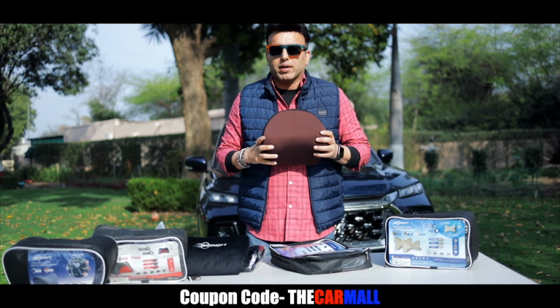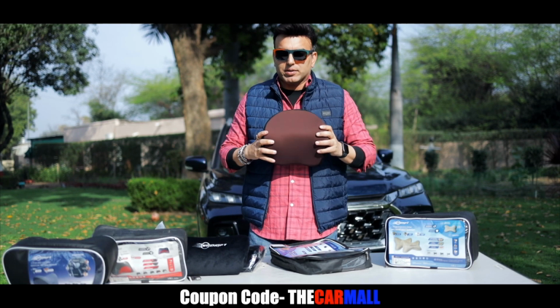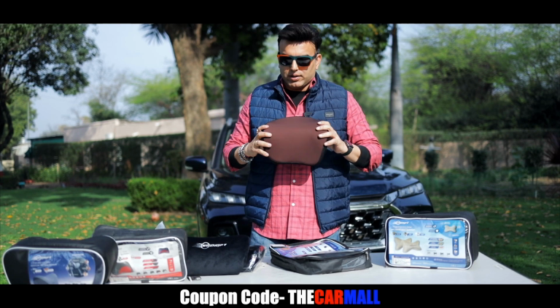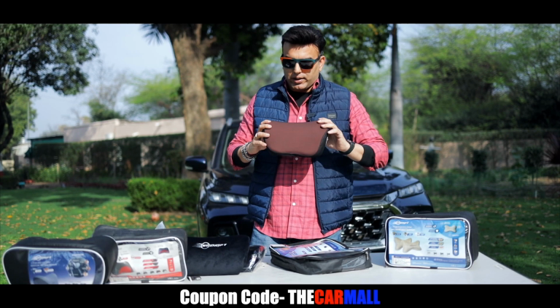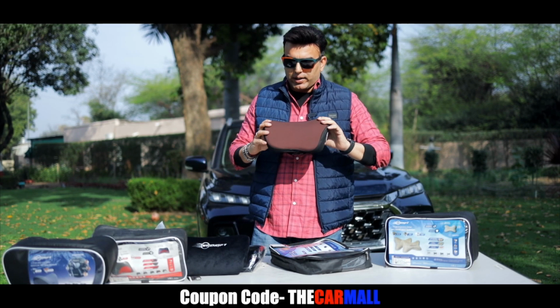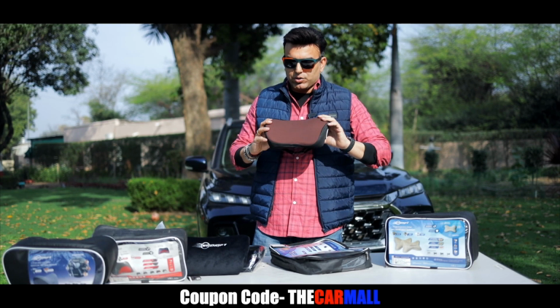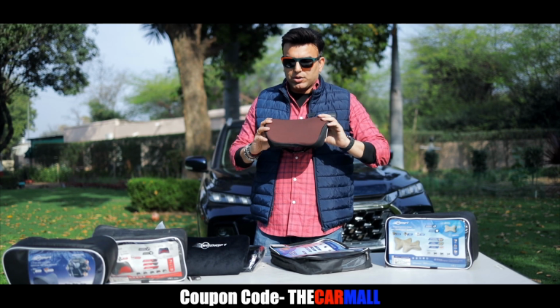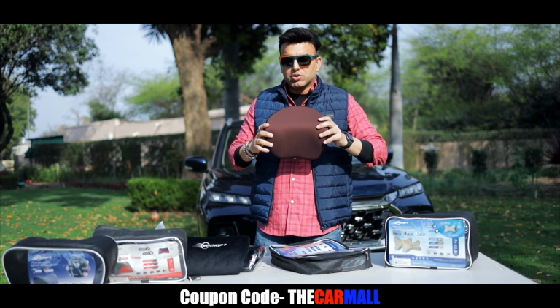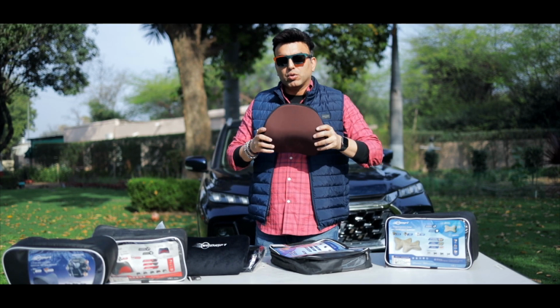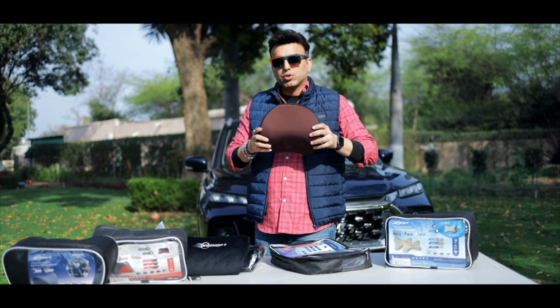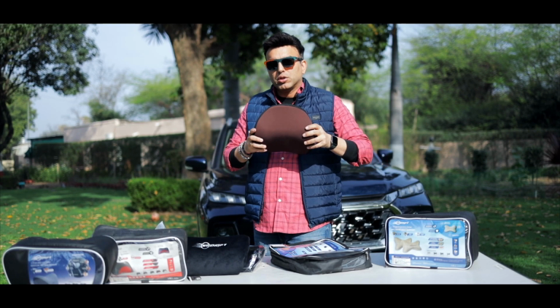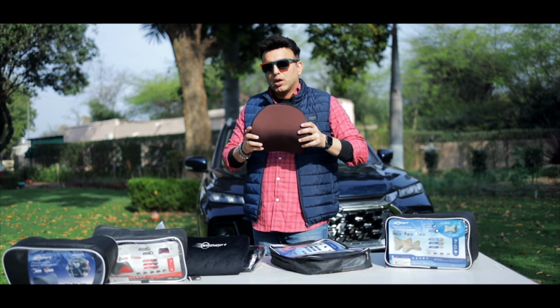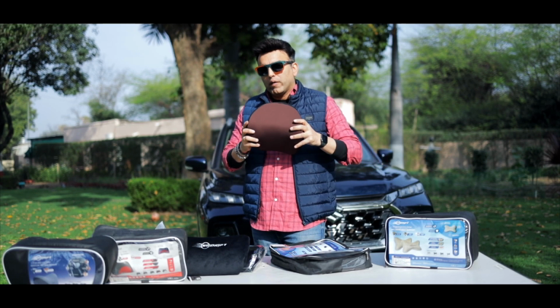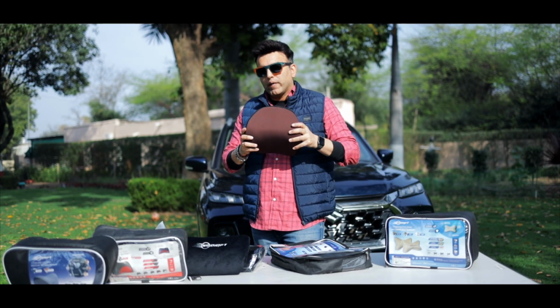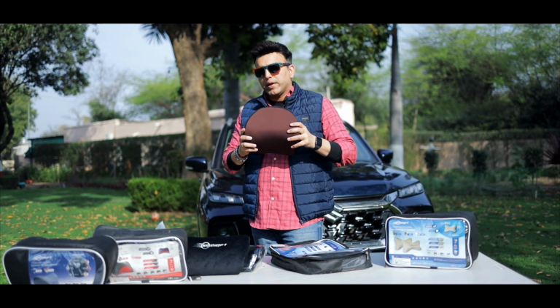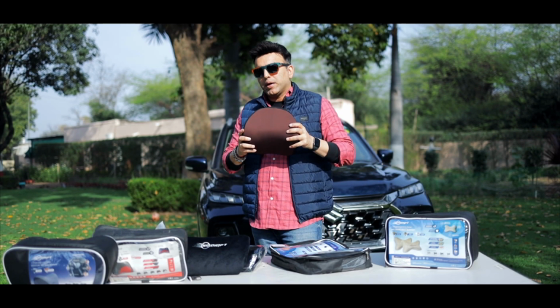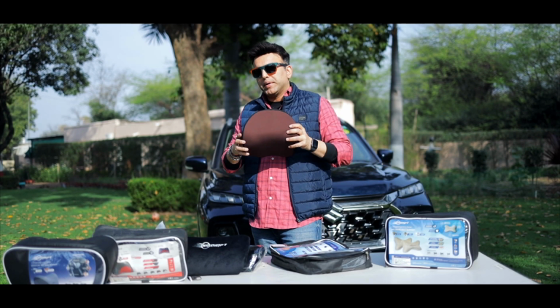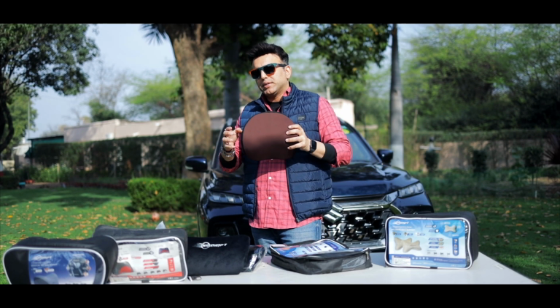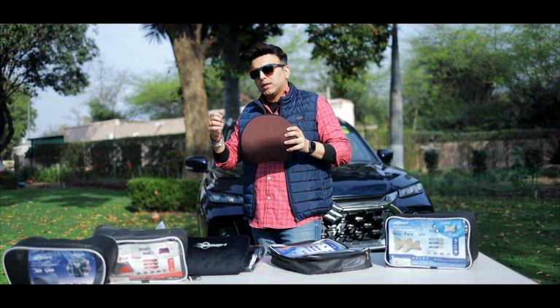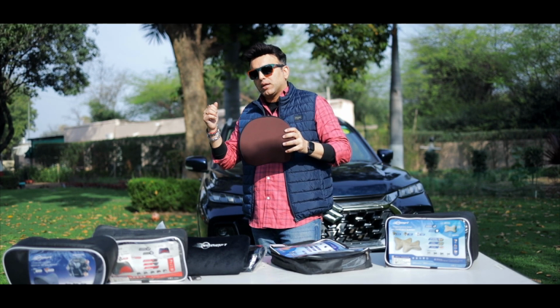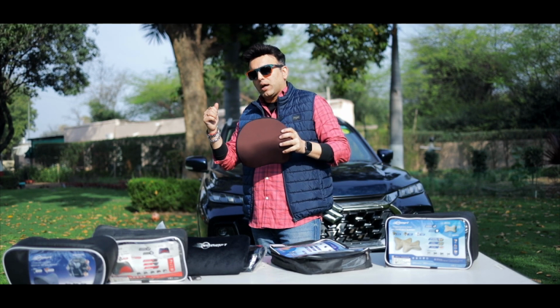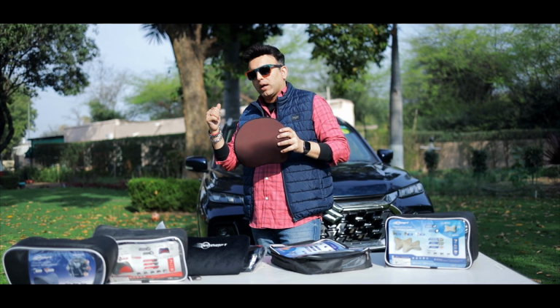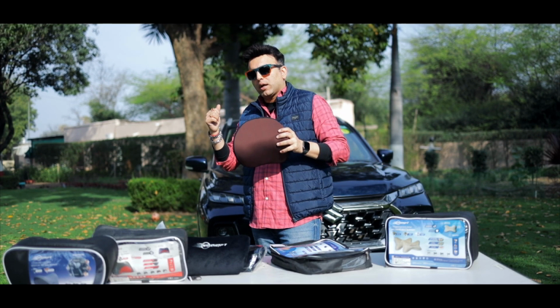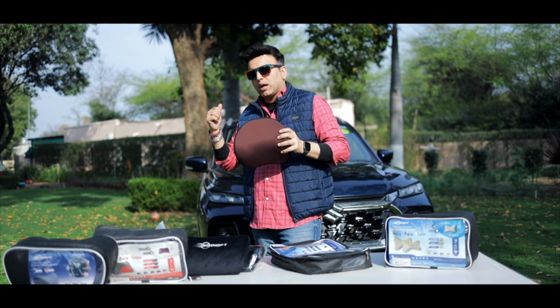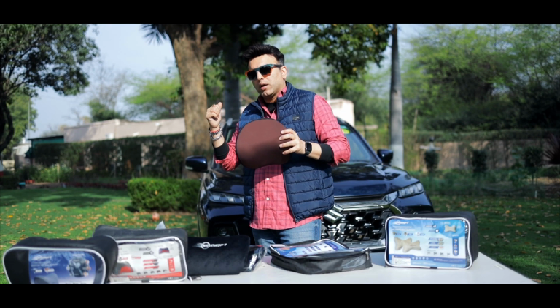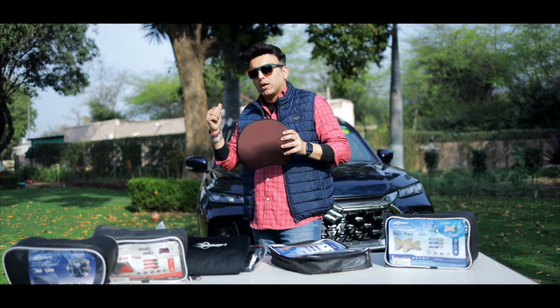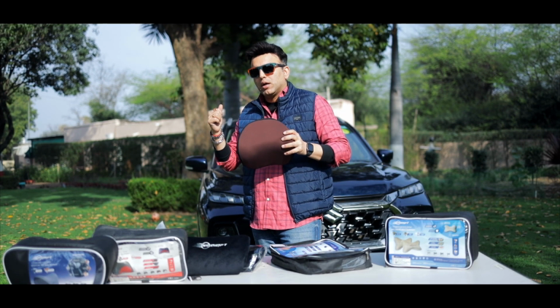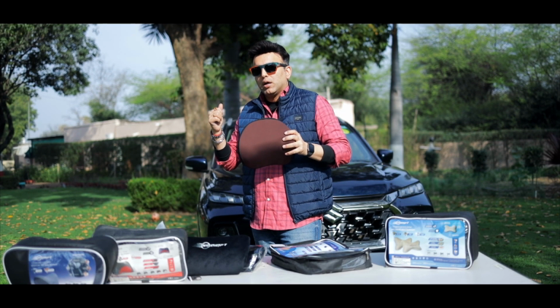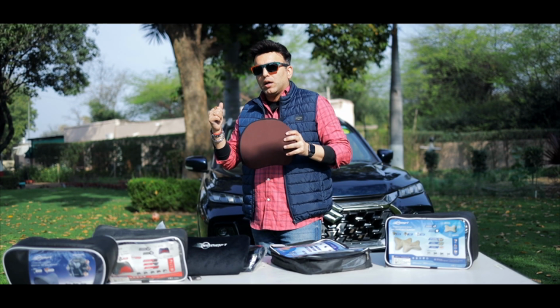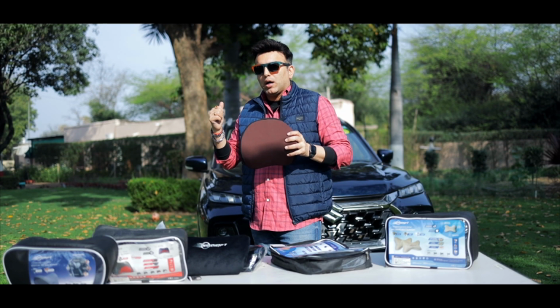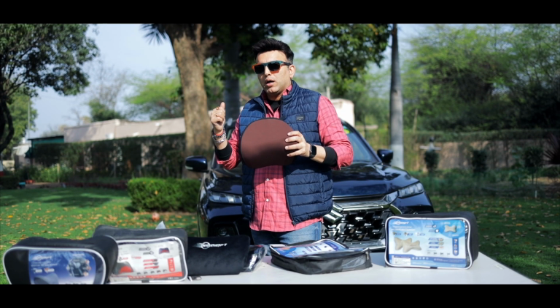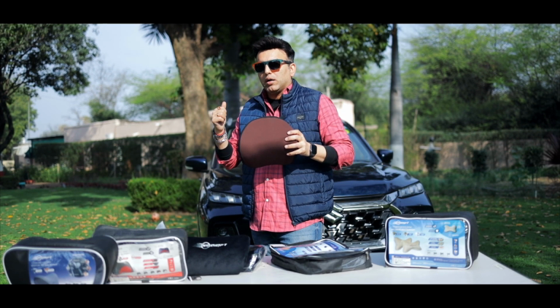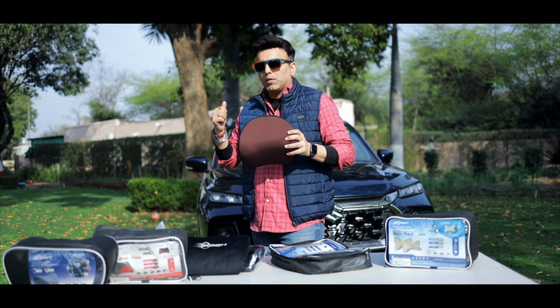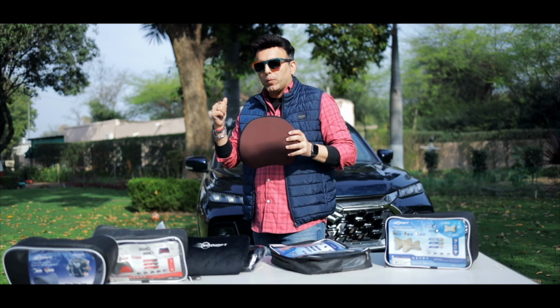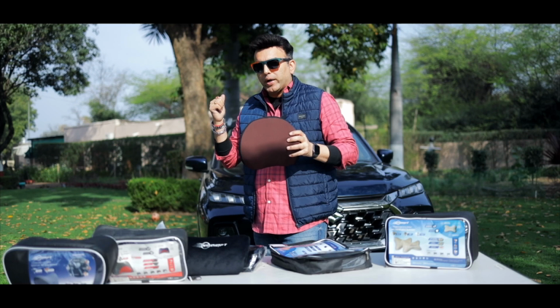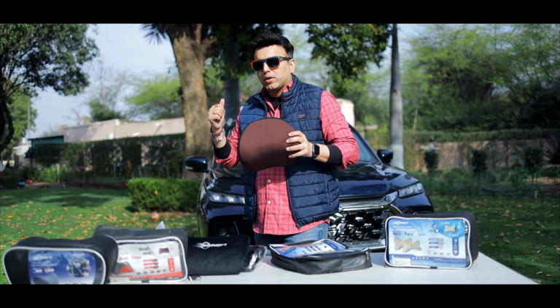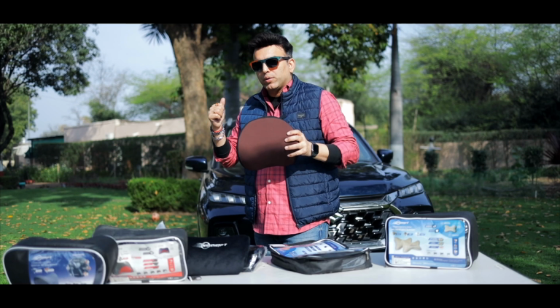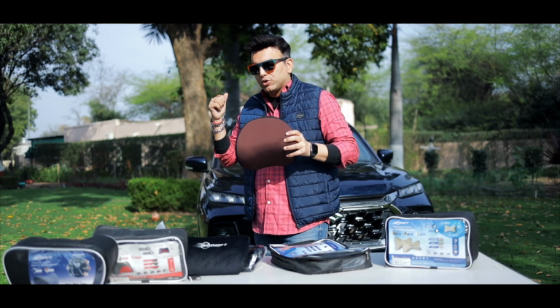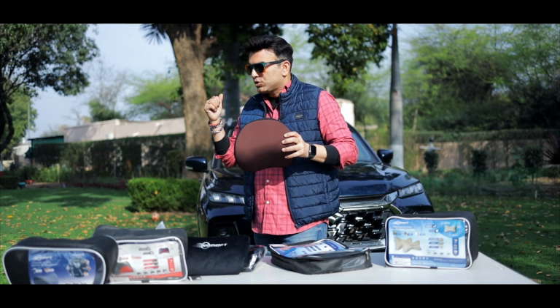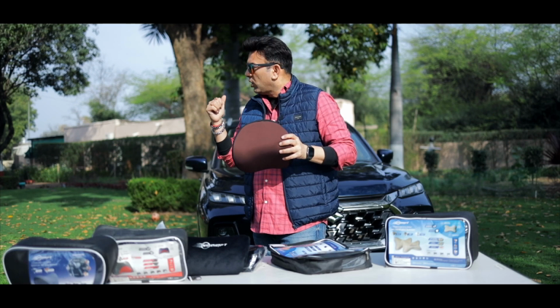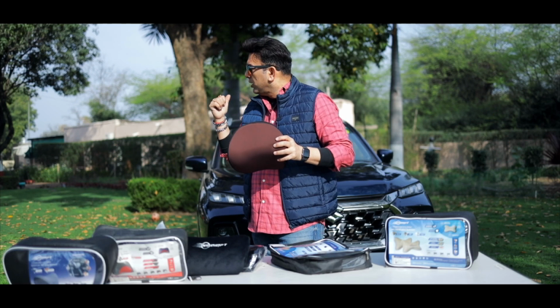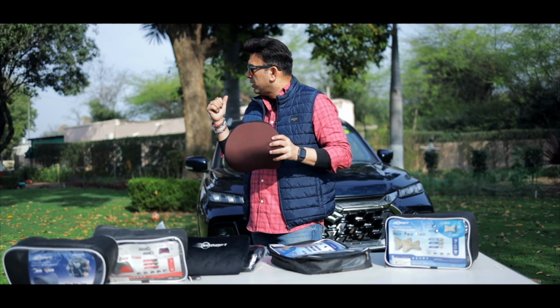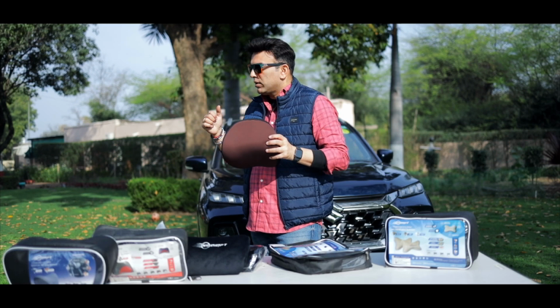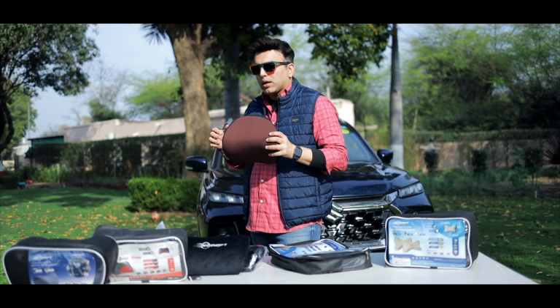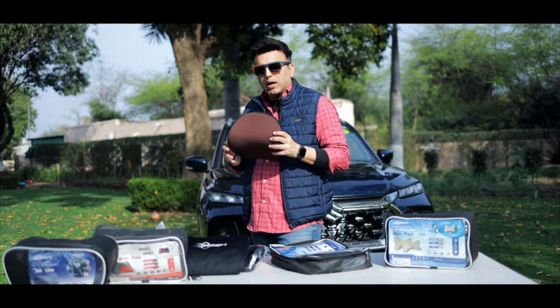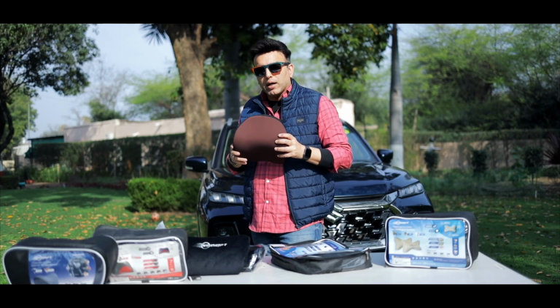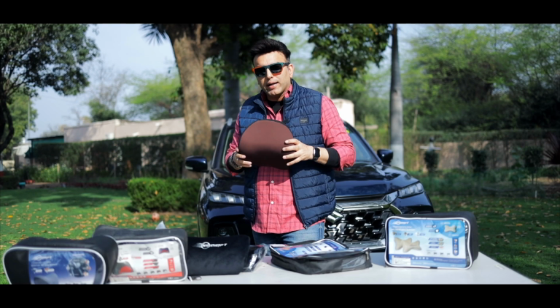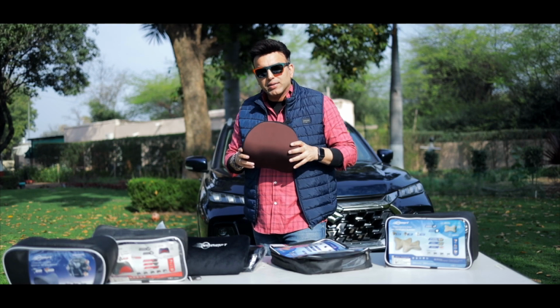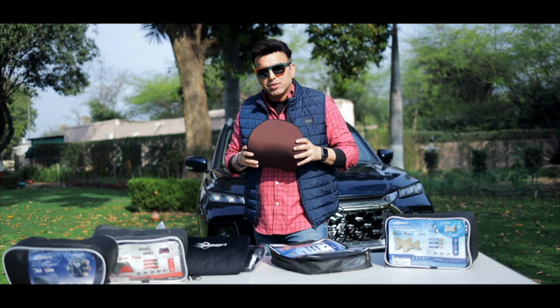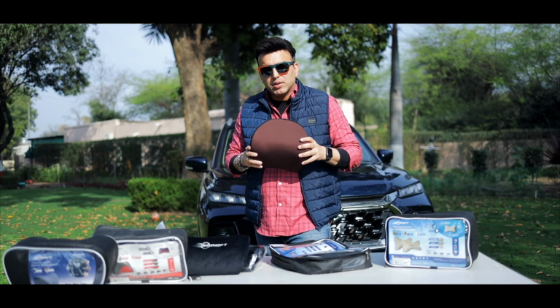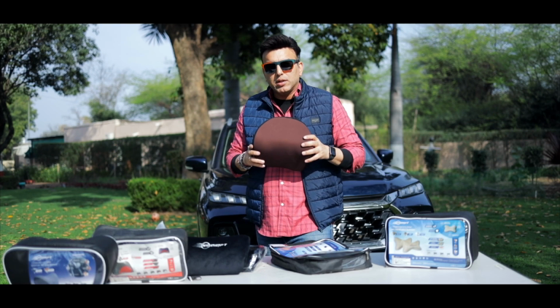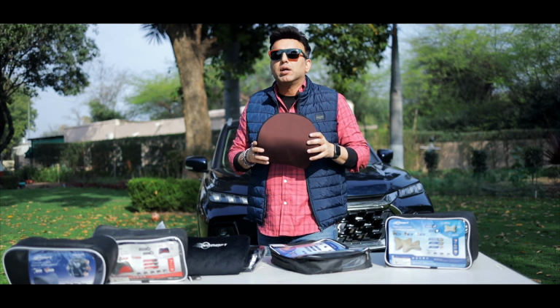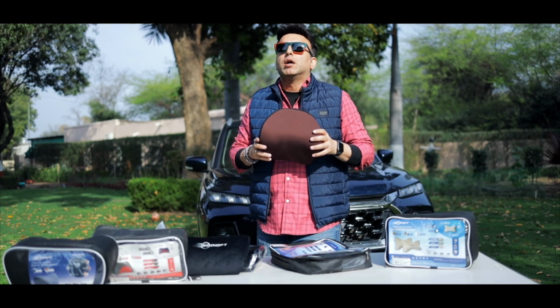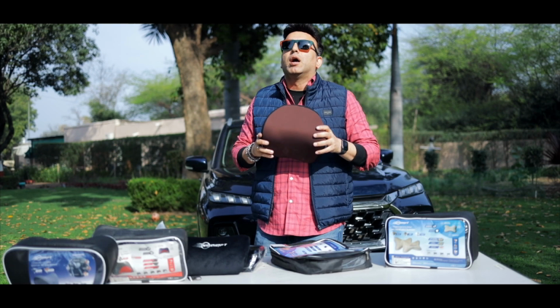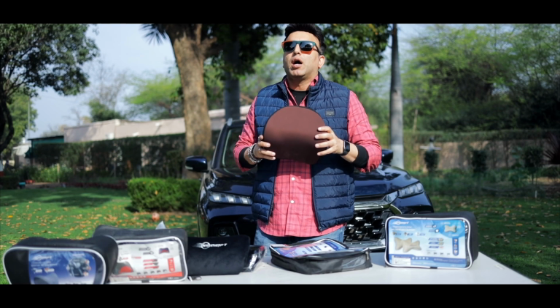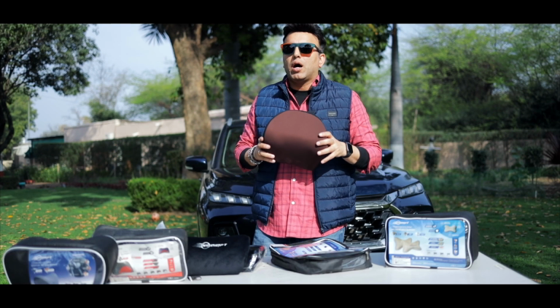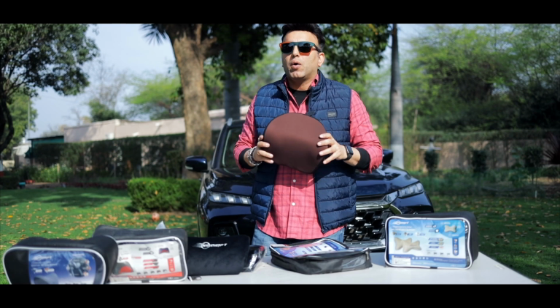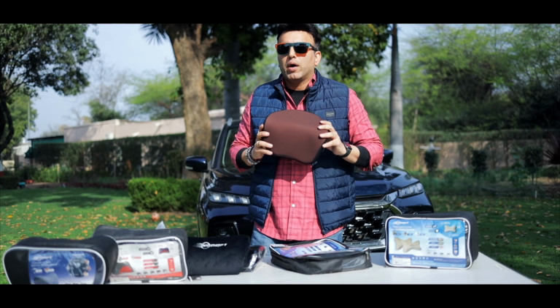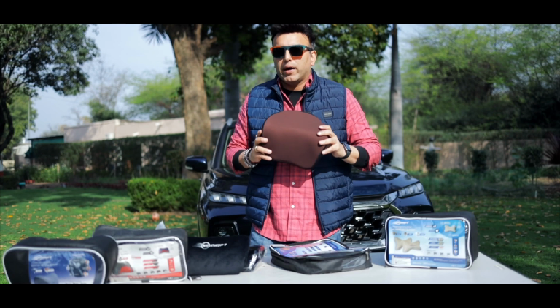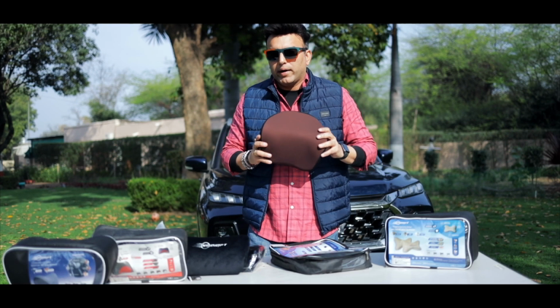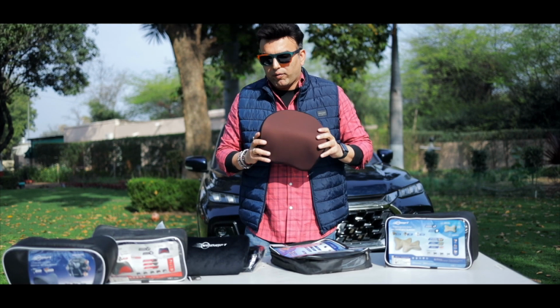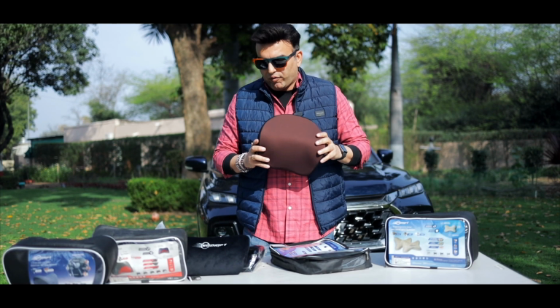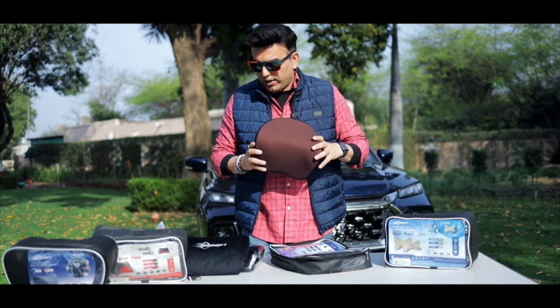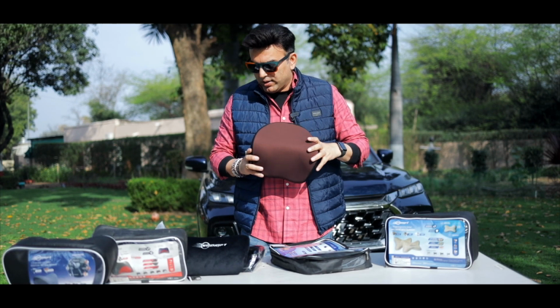So this looks very amazing. I can't wait to install it in the car and see how it feels.